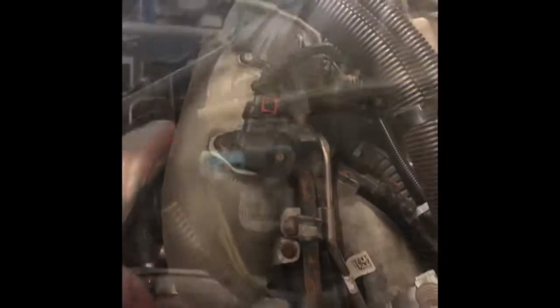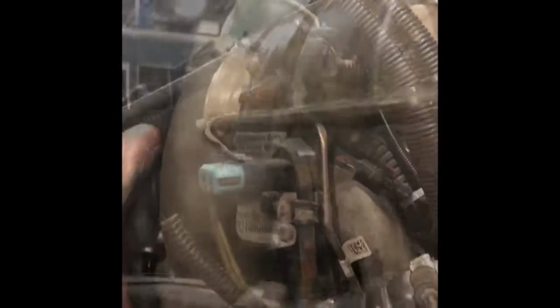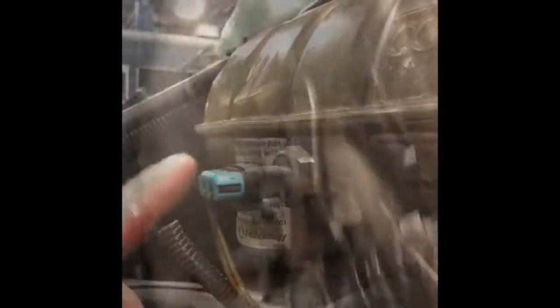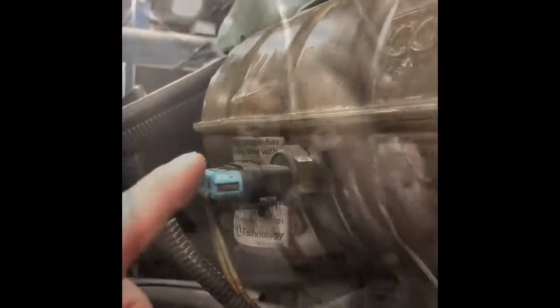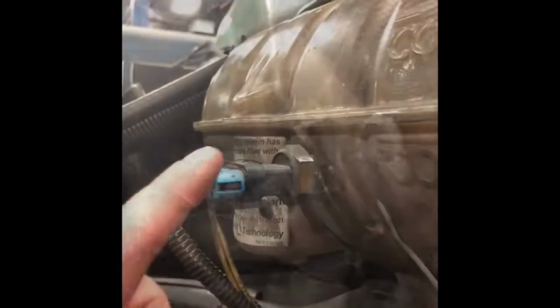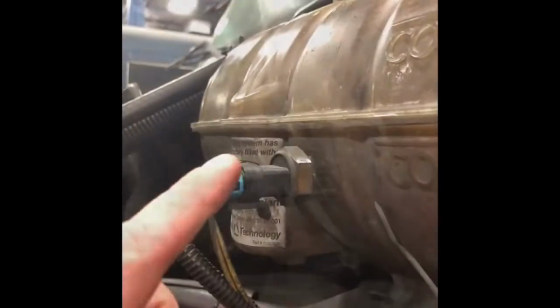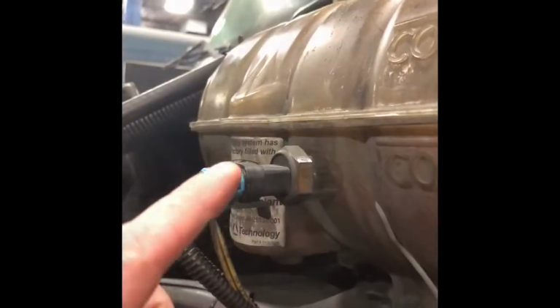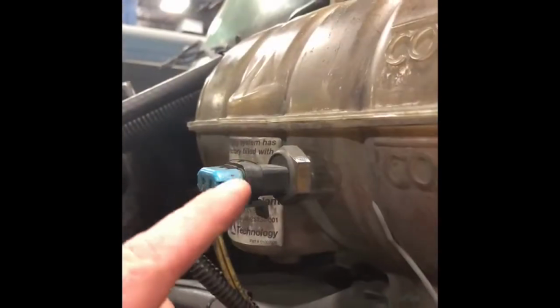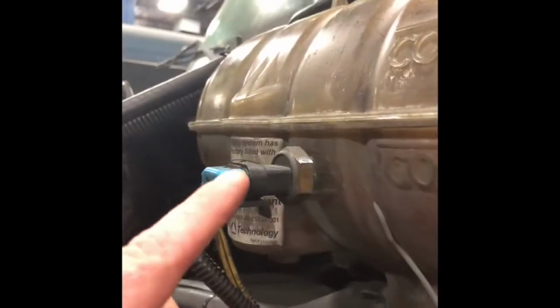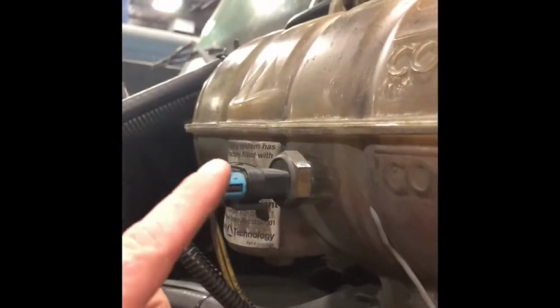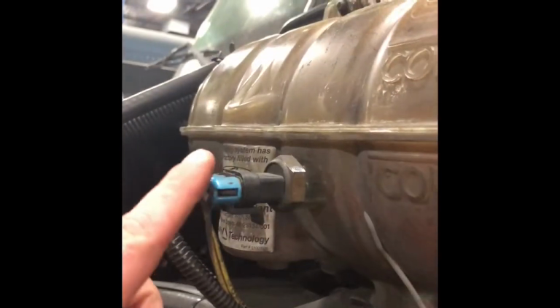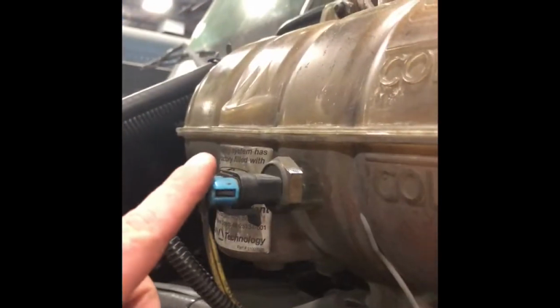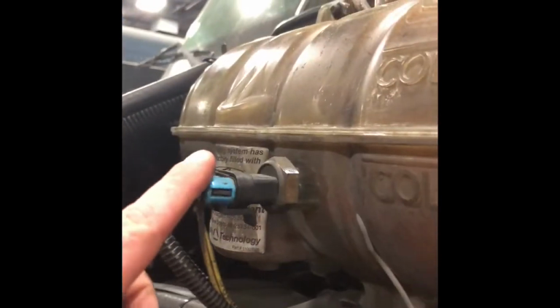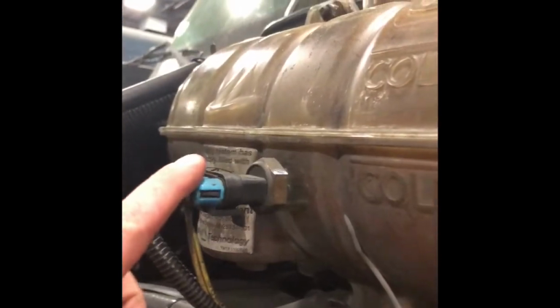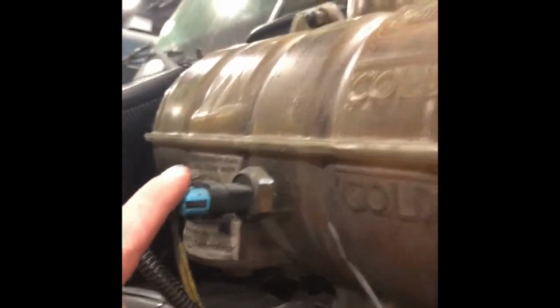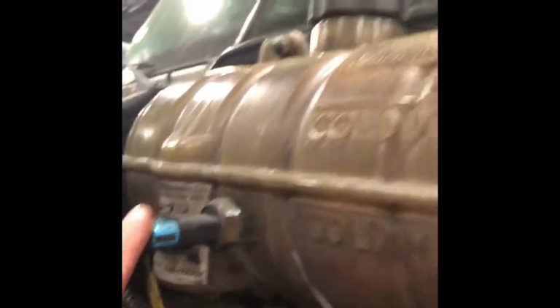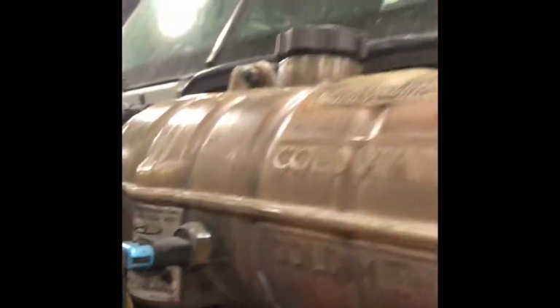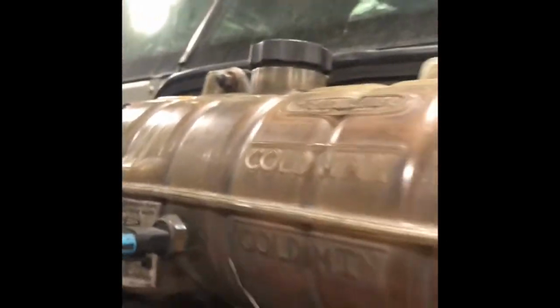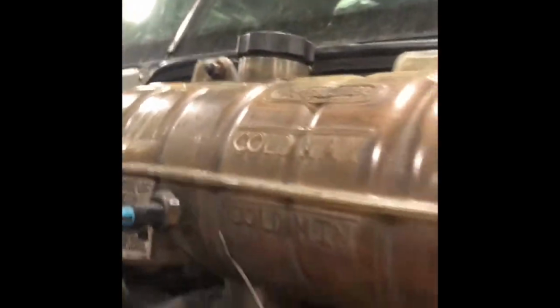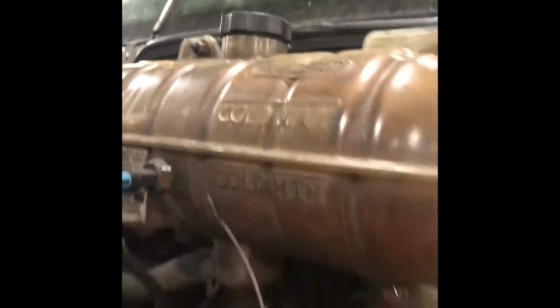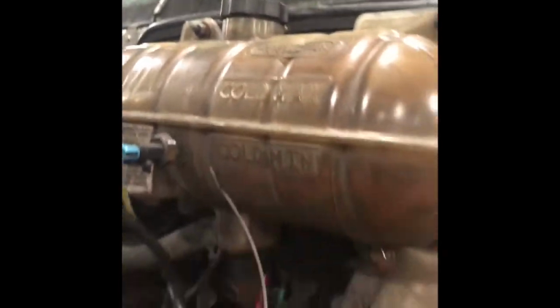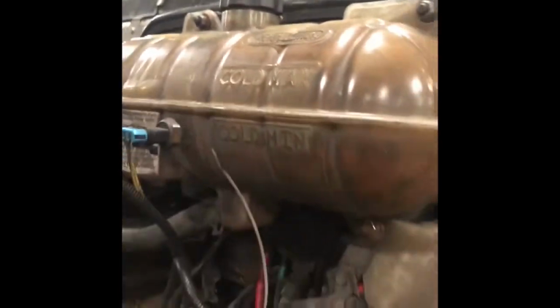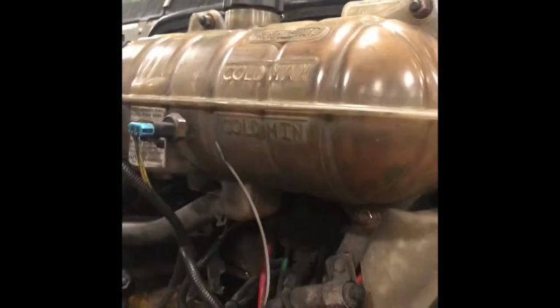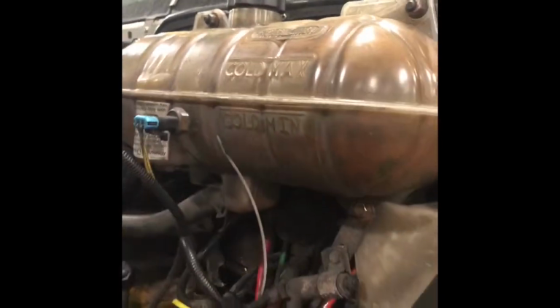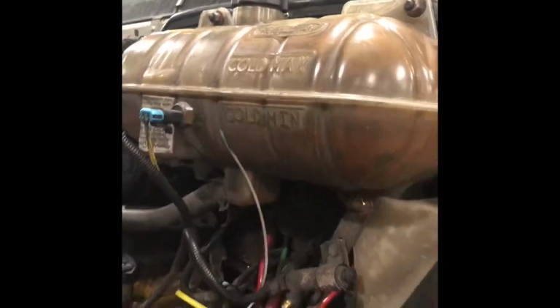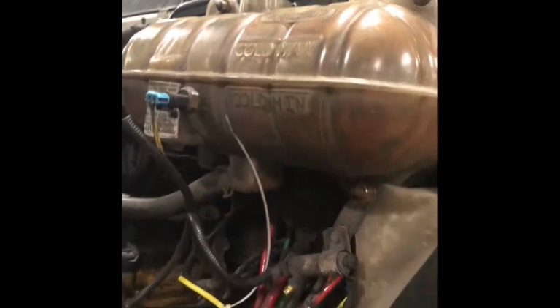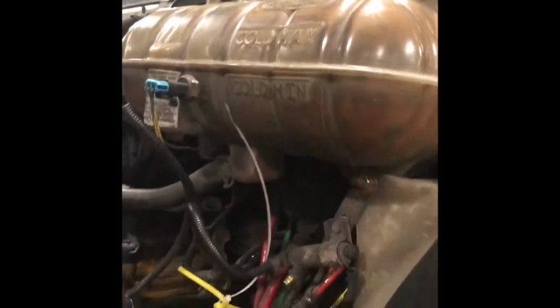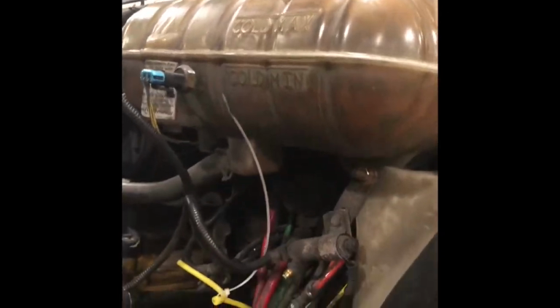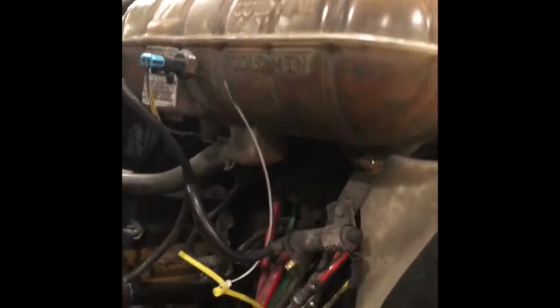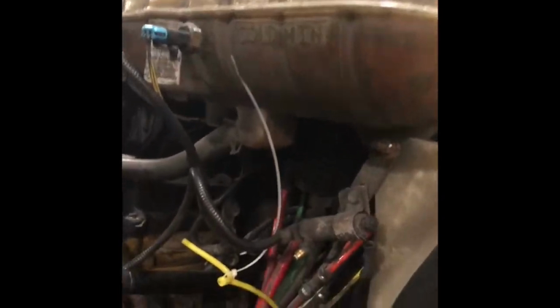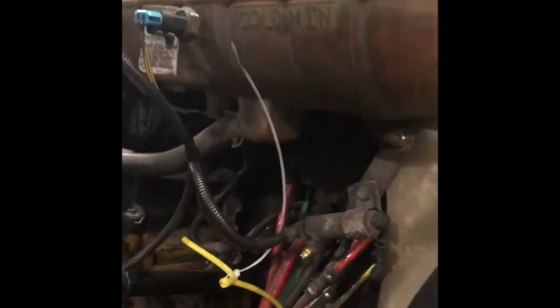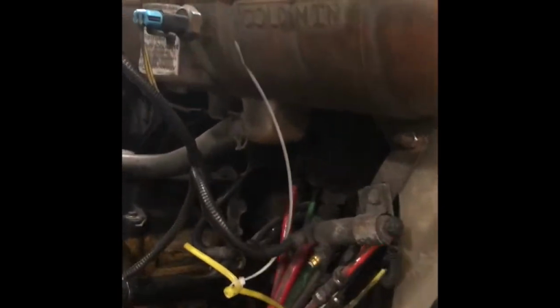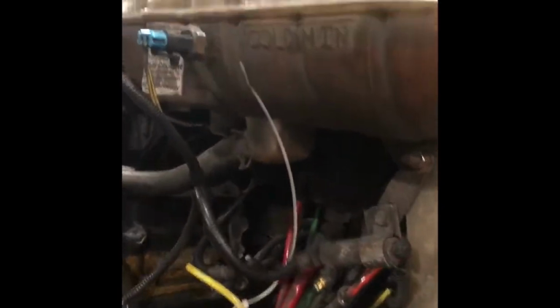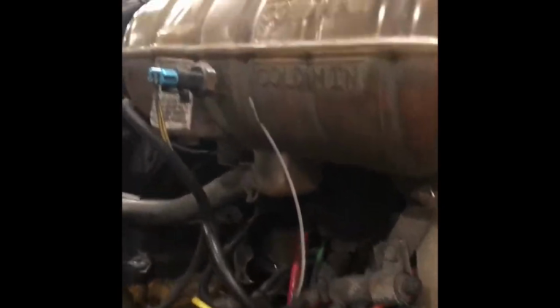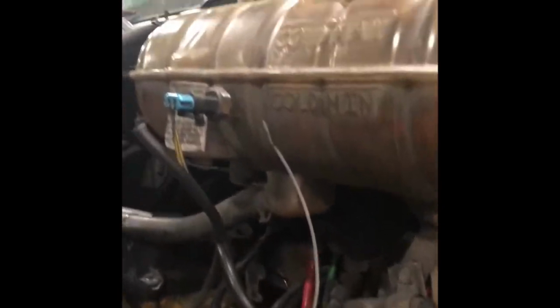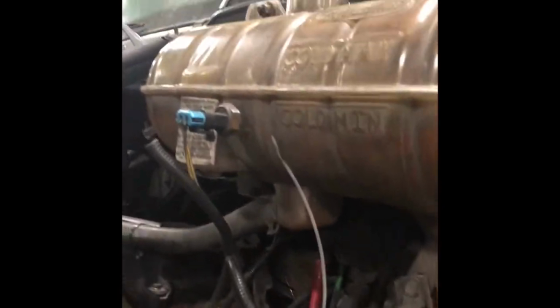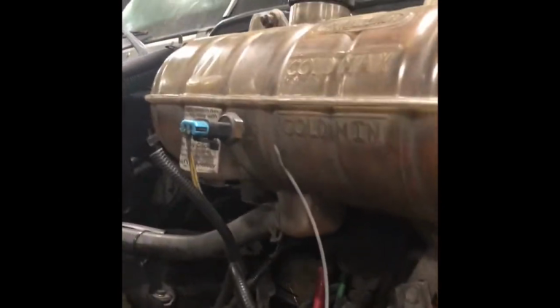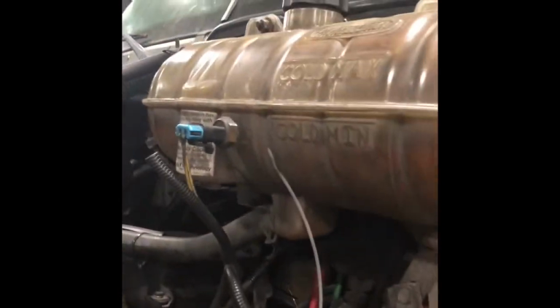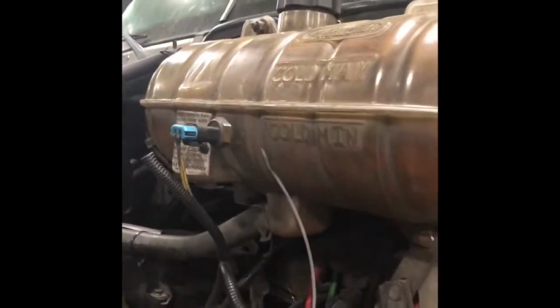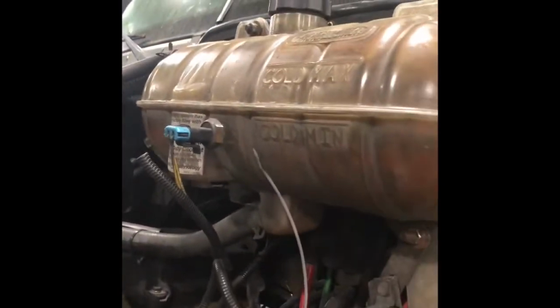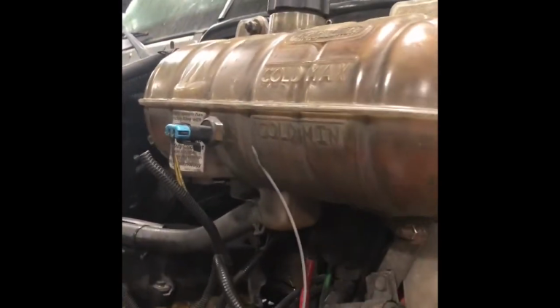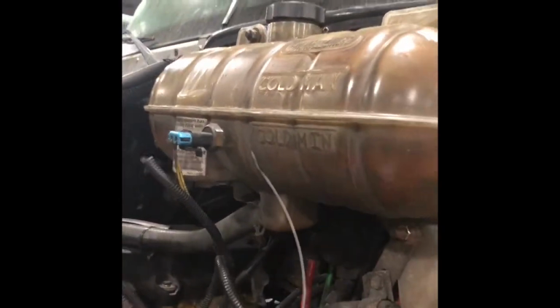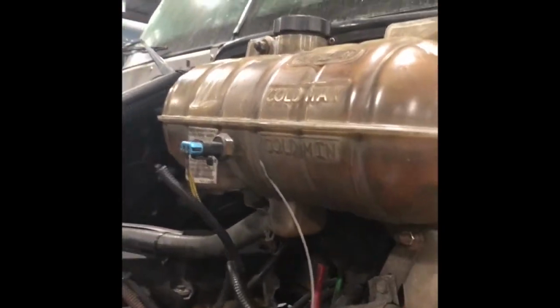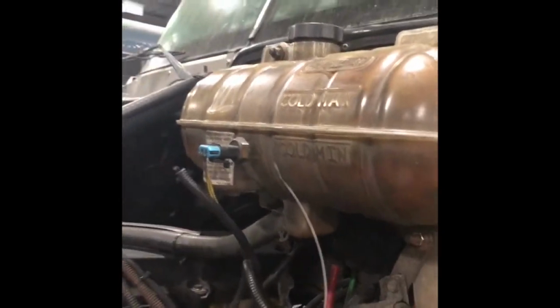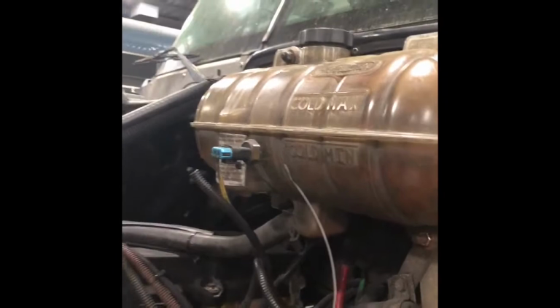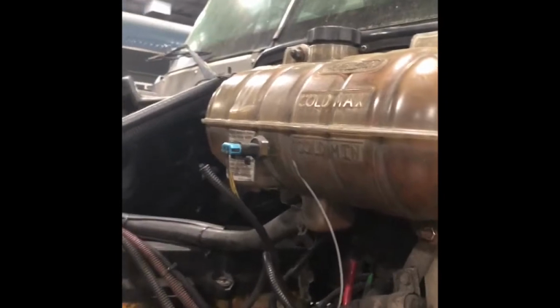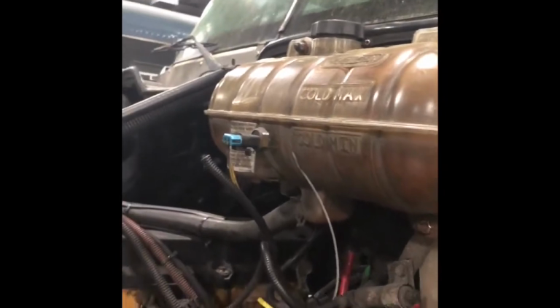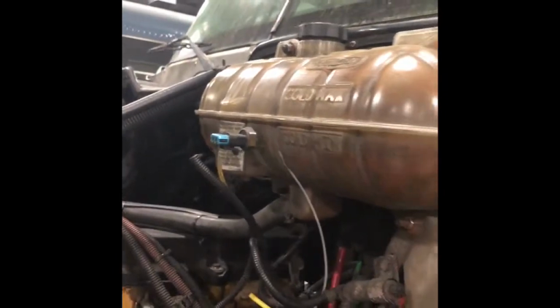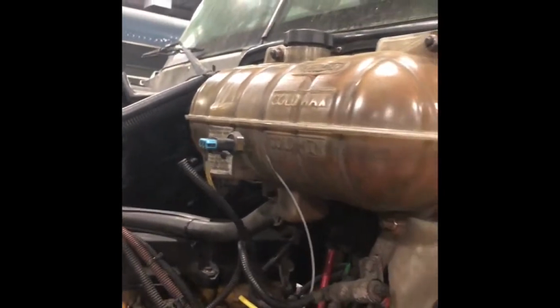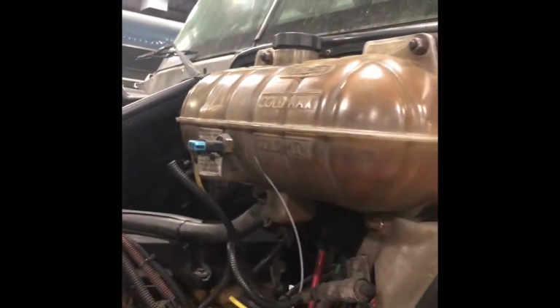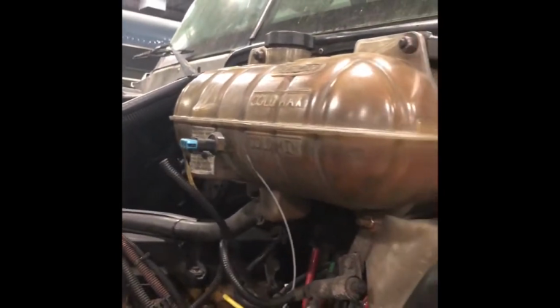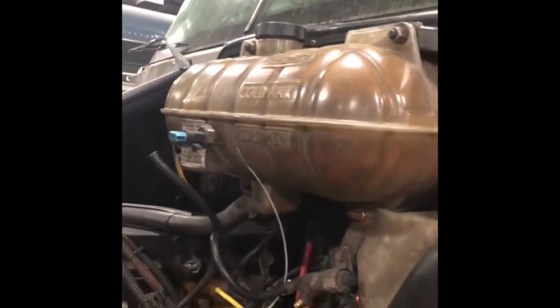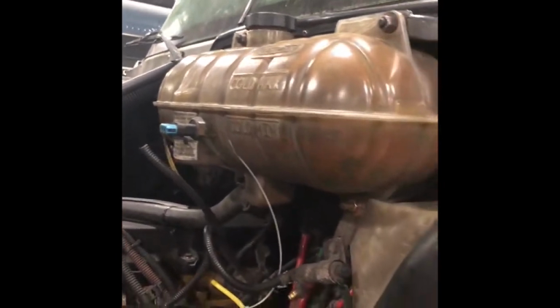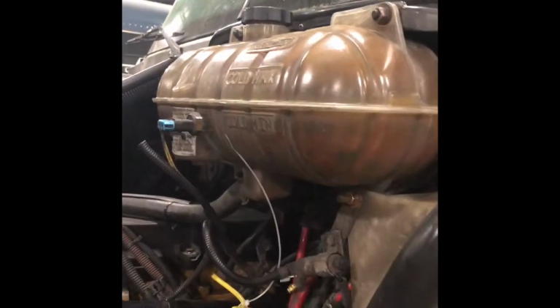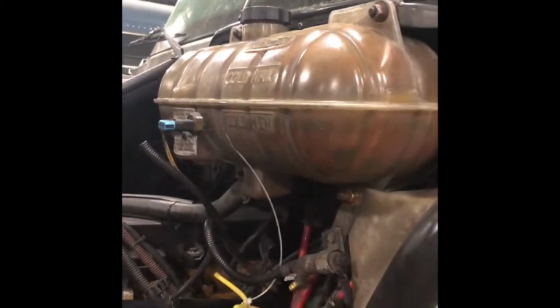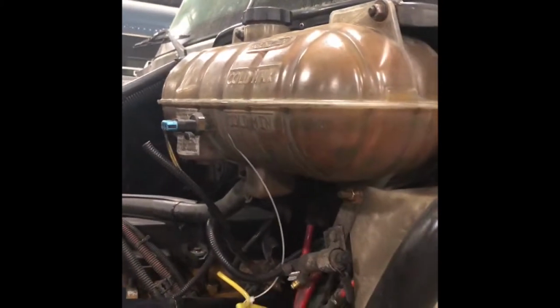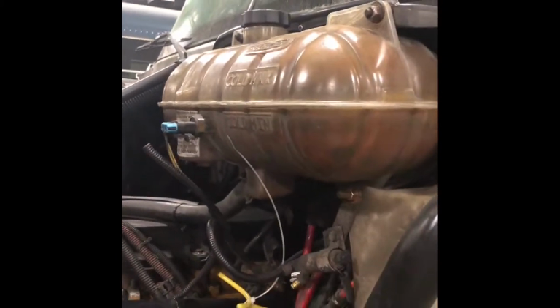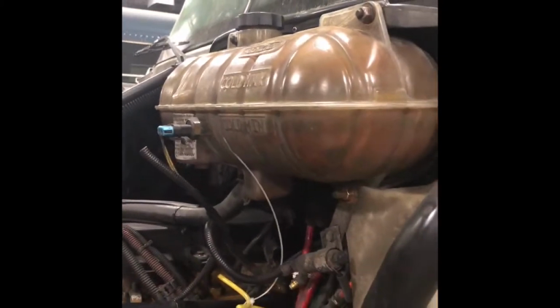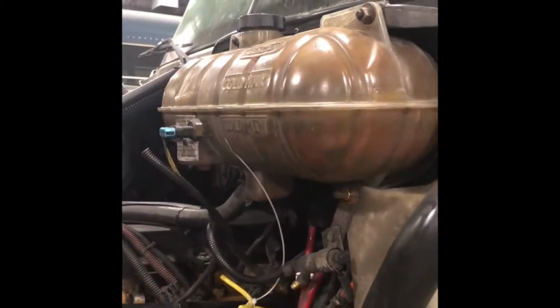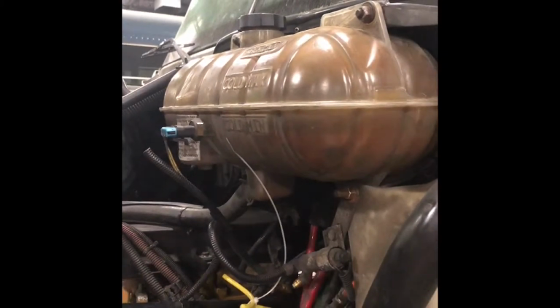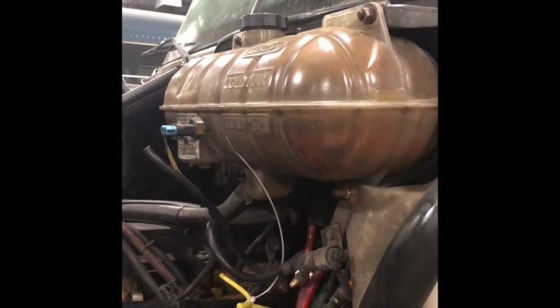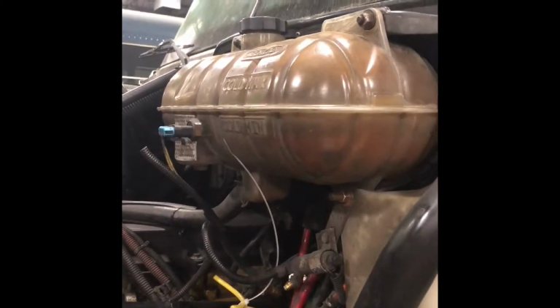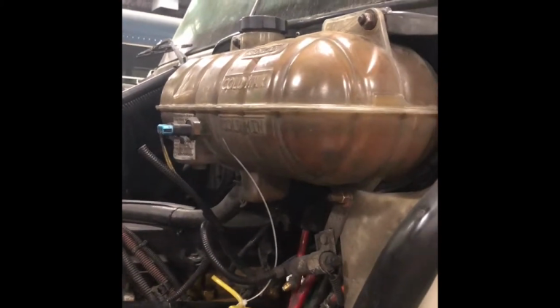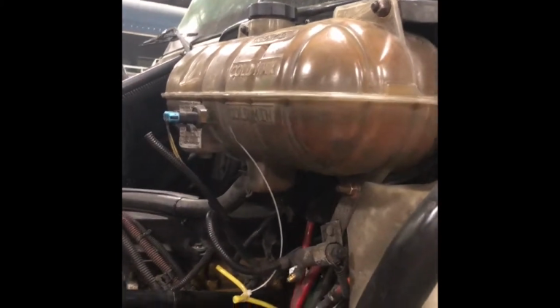This is a coolant level sensor. Obviously it tells you the level of the coolant inside your degas bottle.